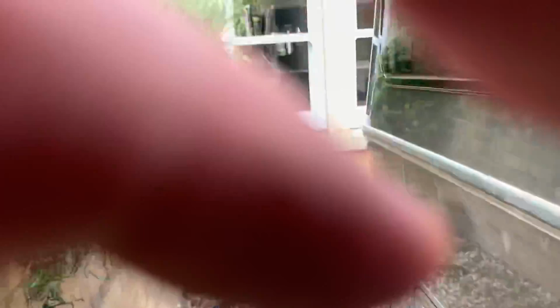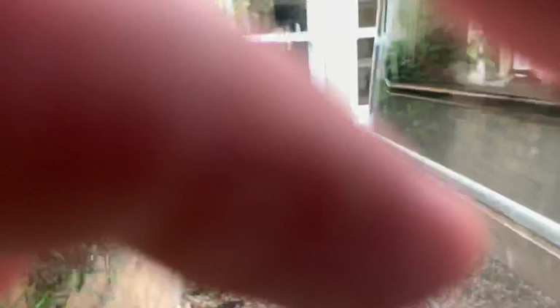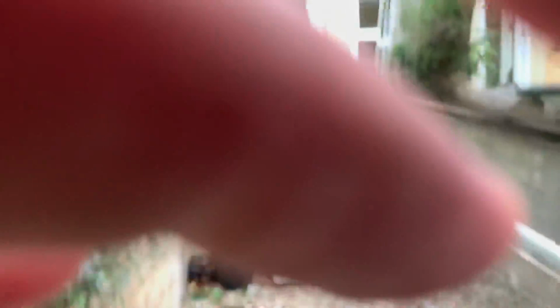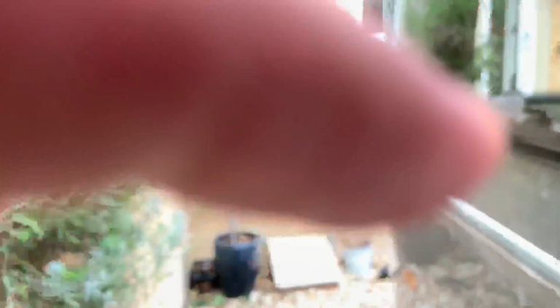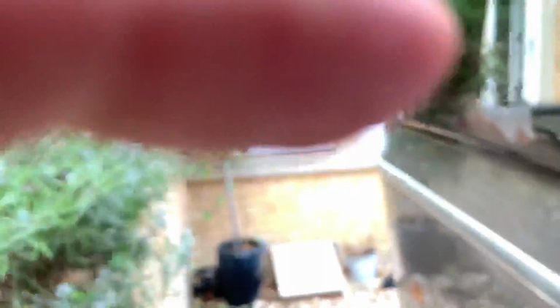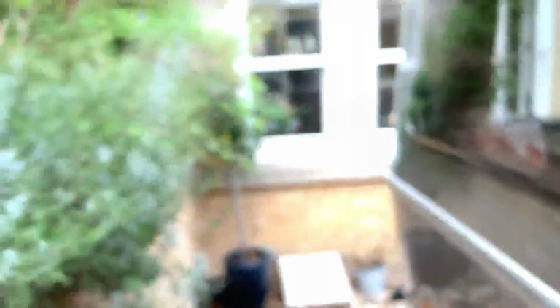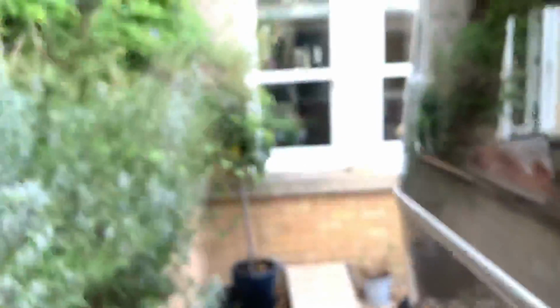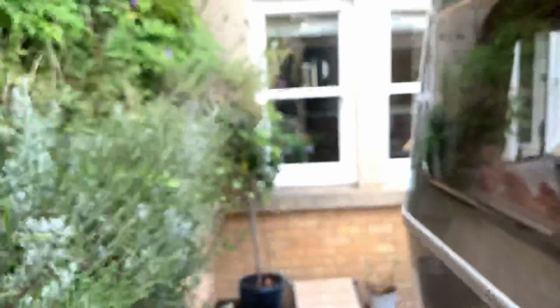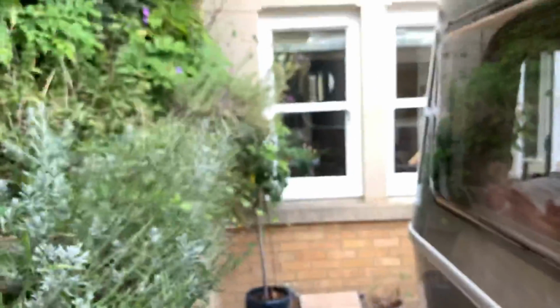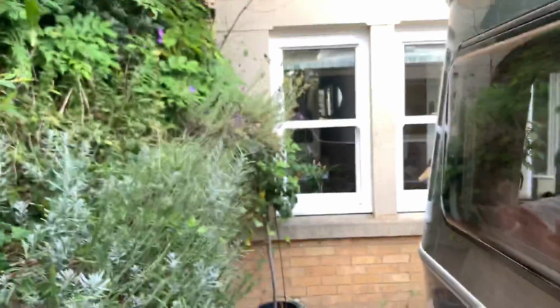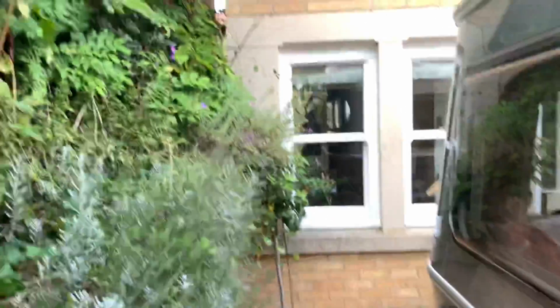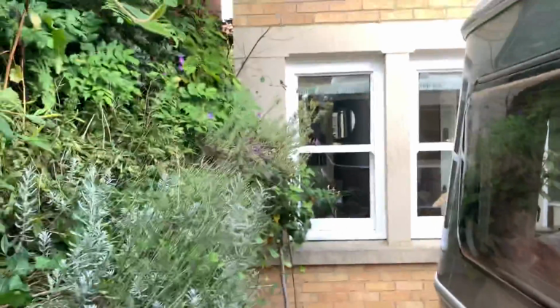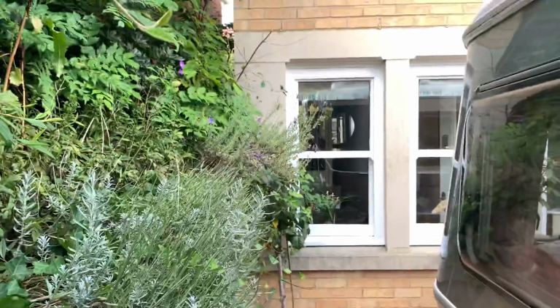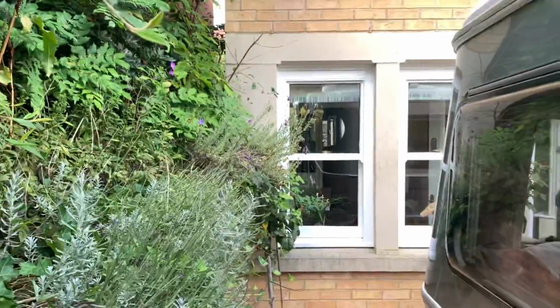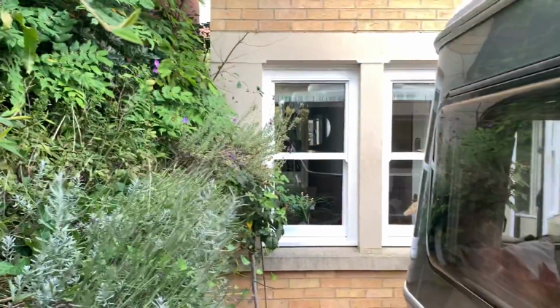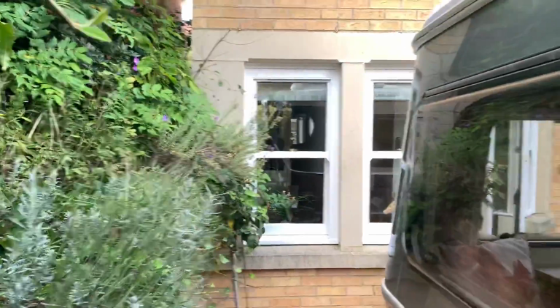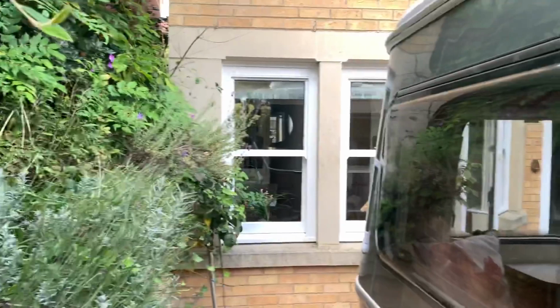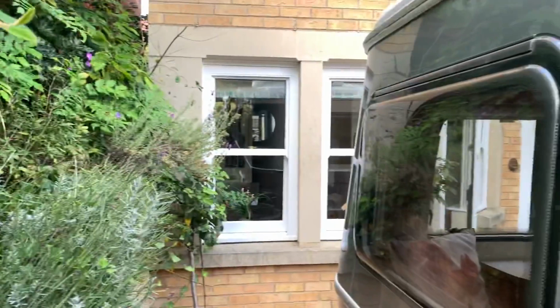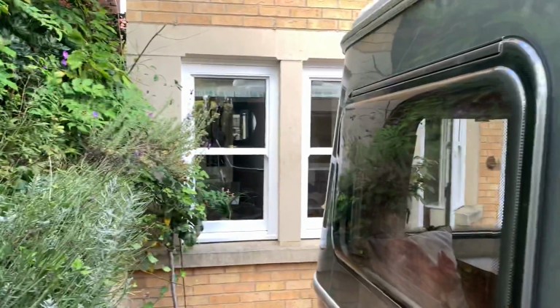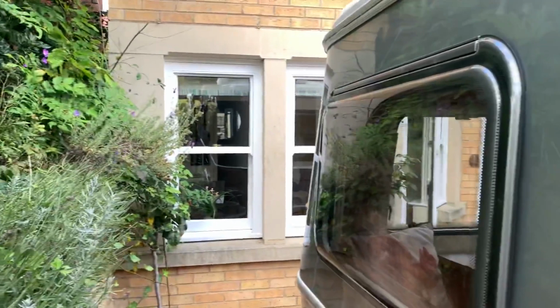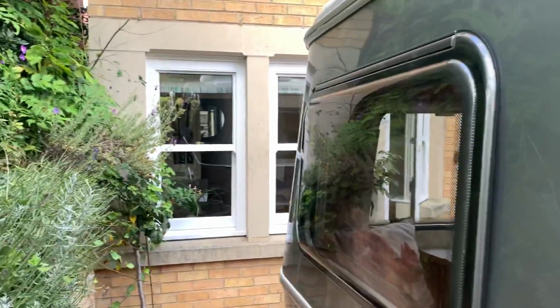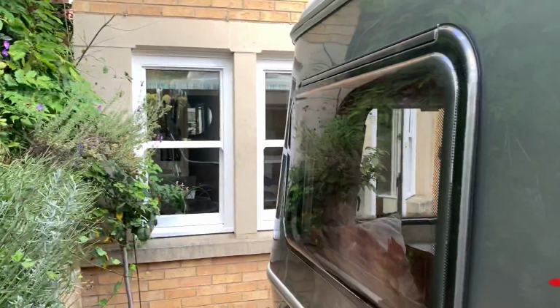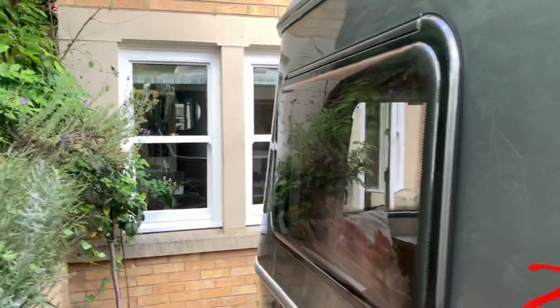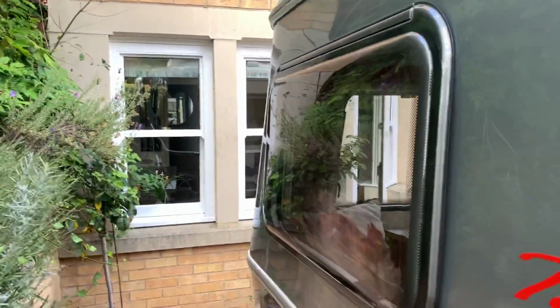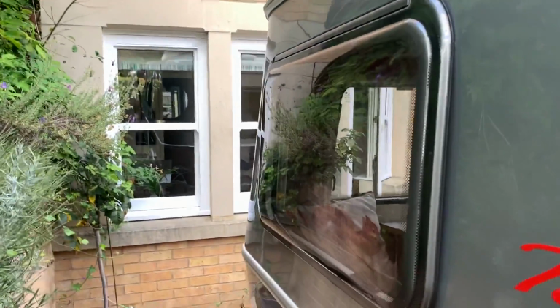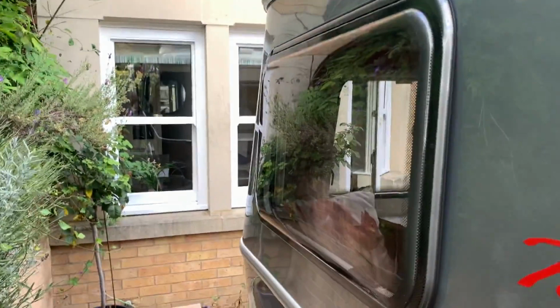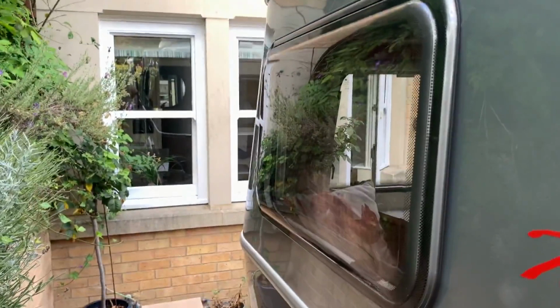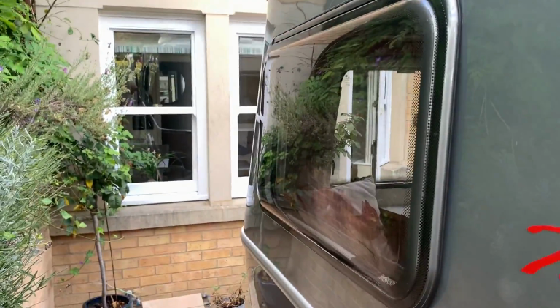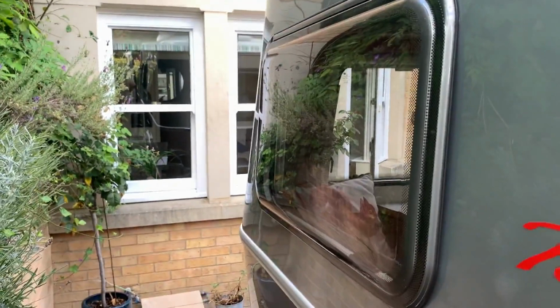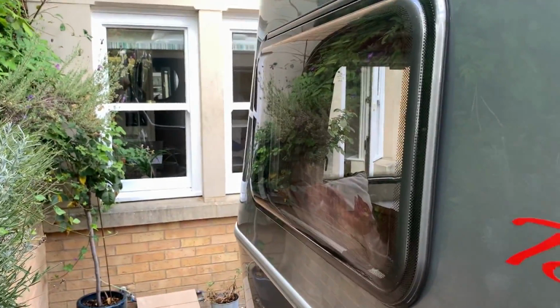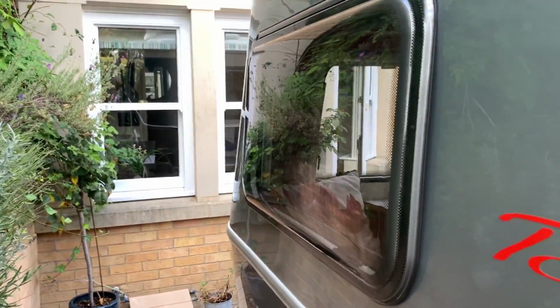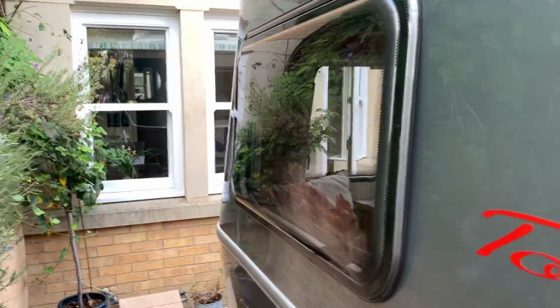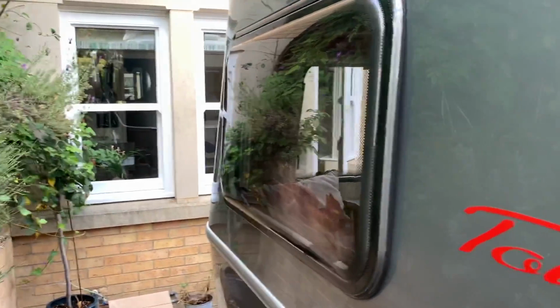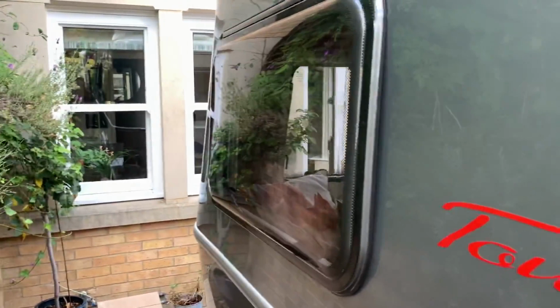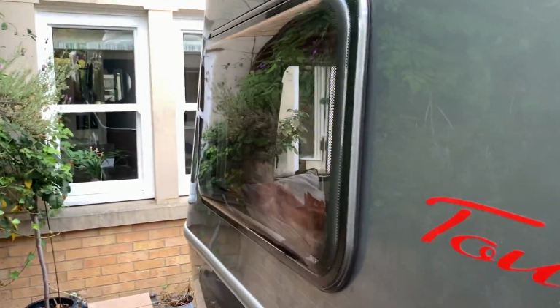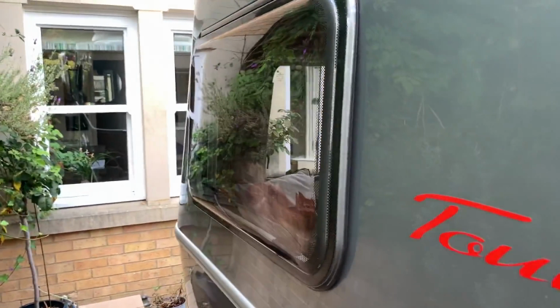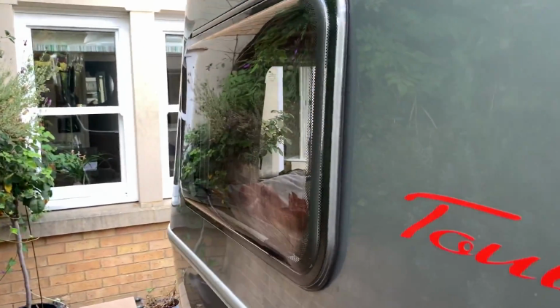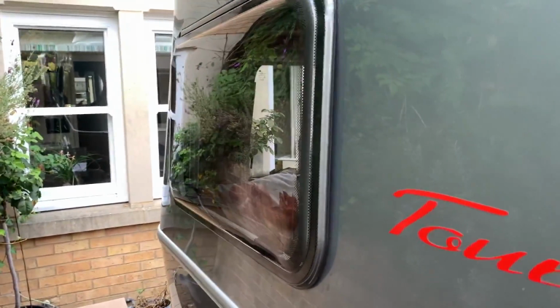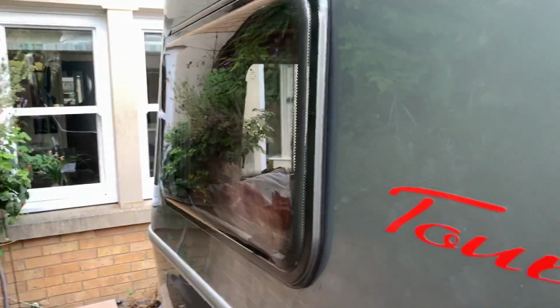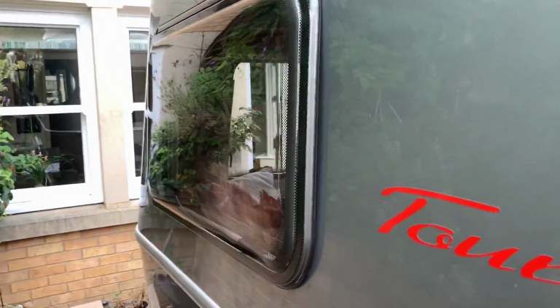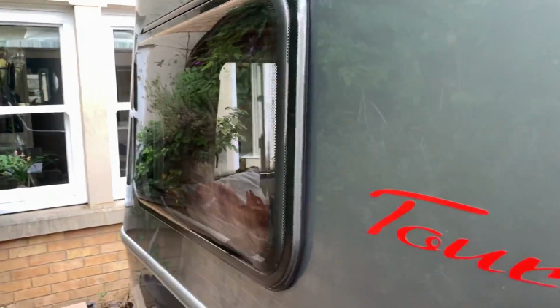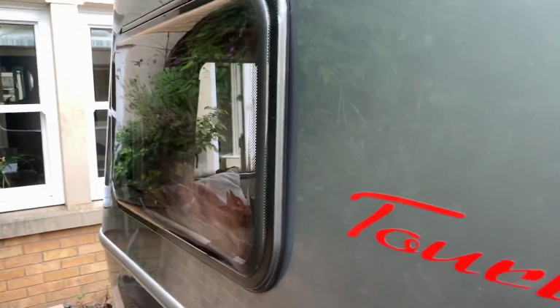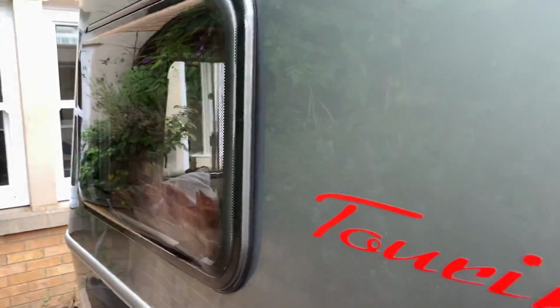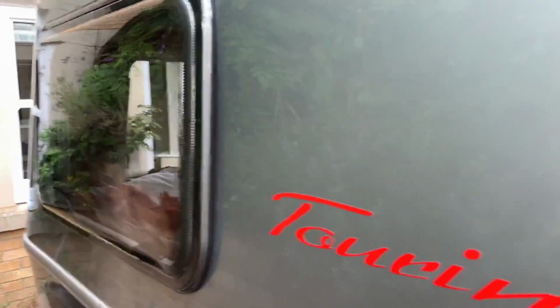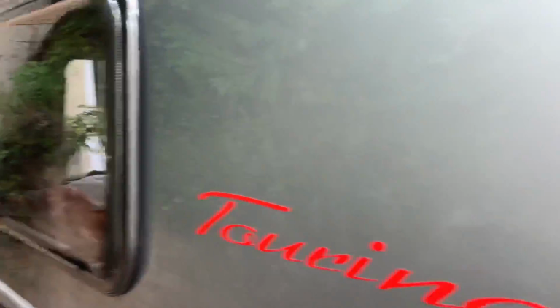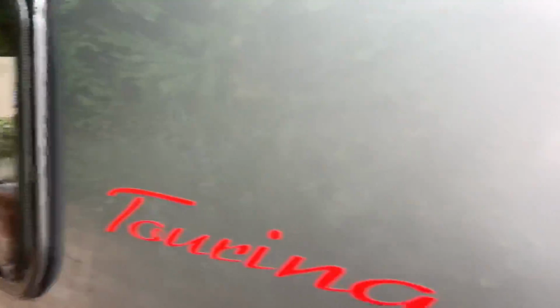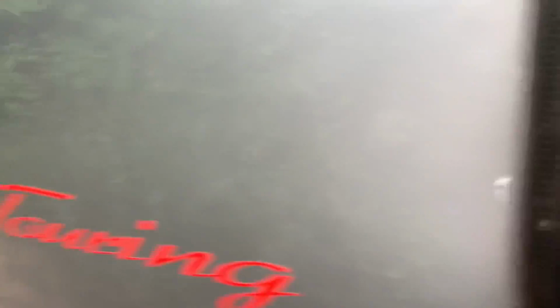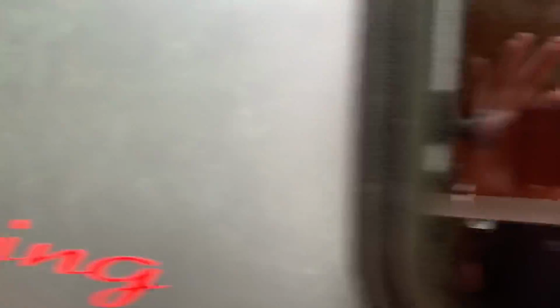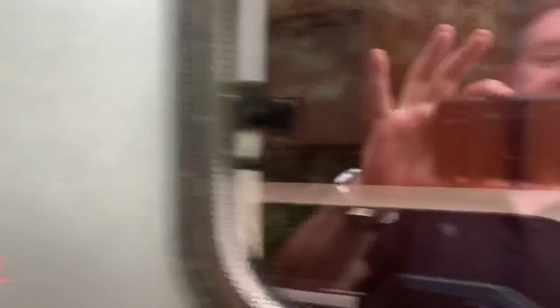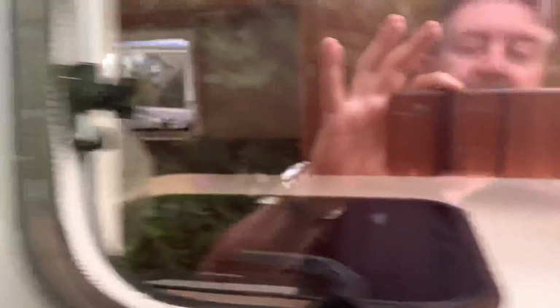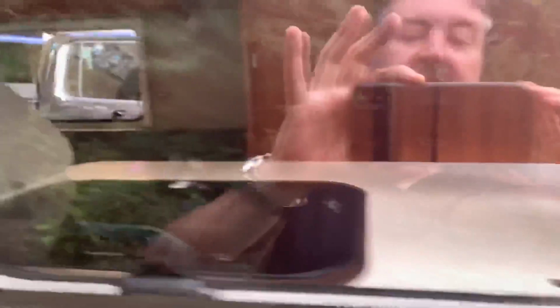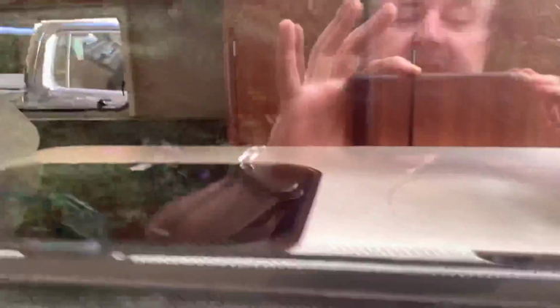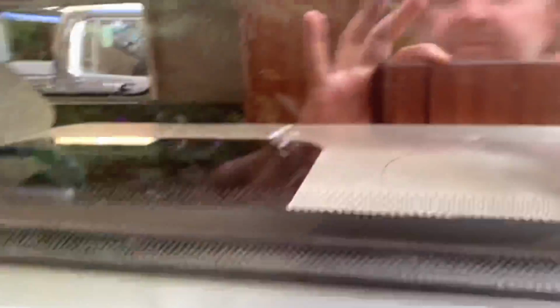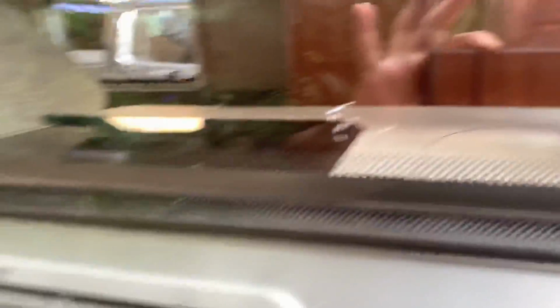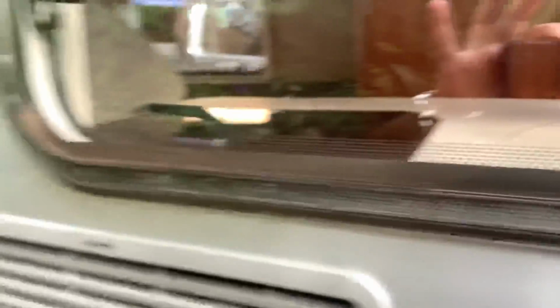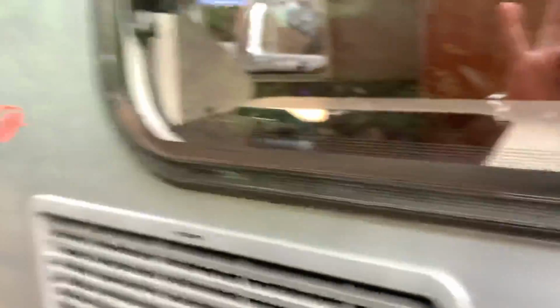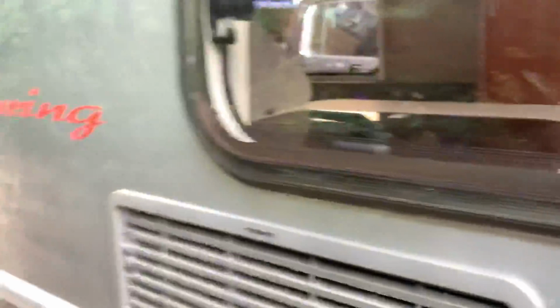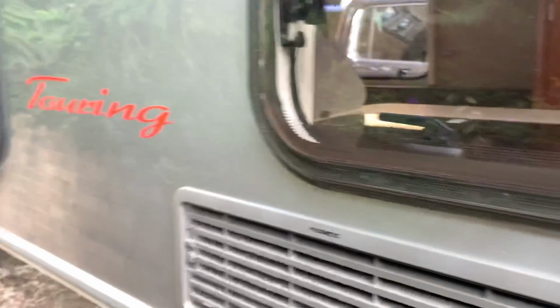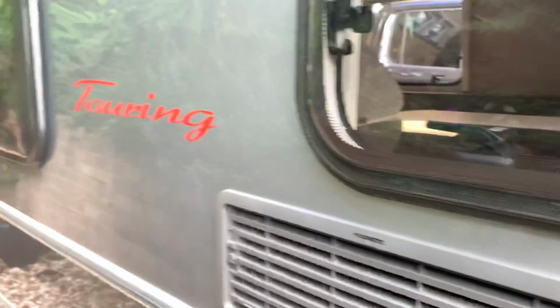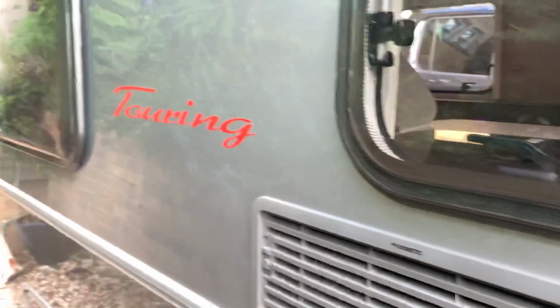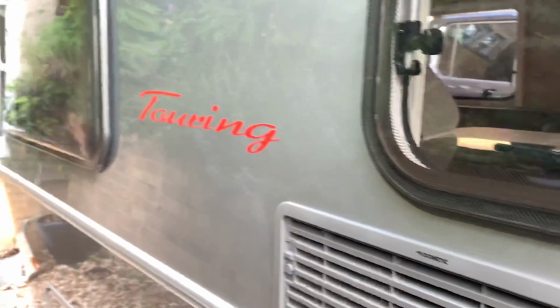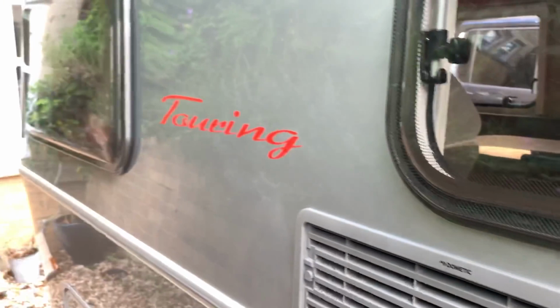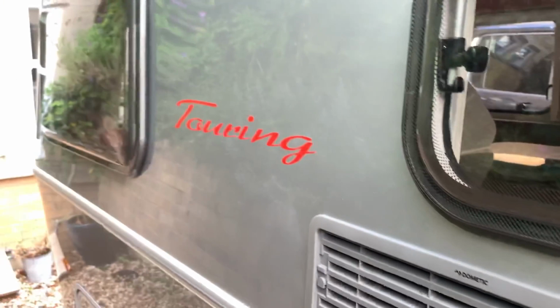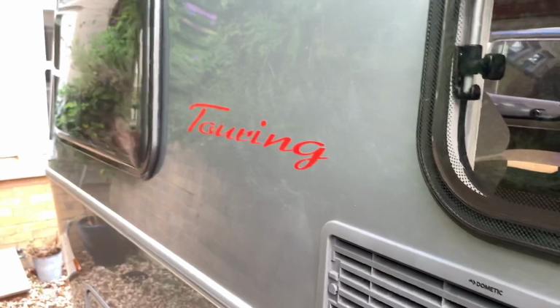So there you have it. Apologies for the quality of the video — I hope it's given you a good sight of the inside.